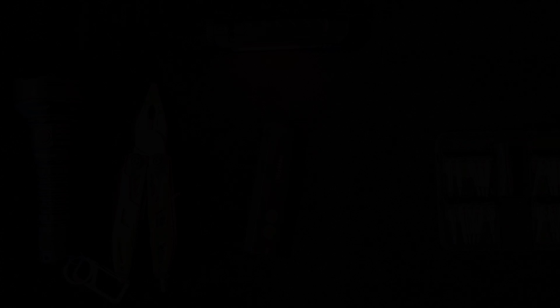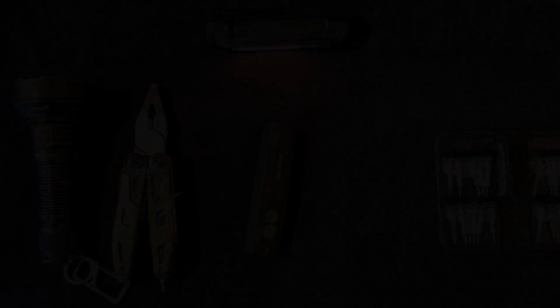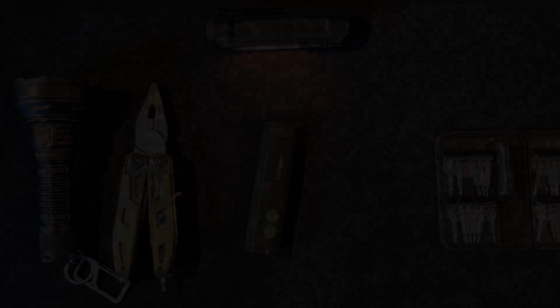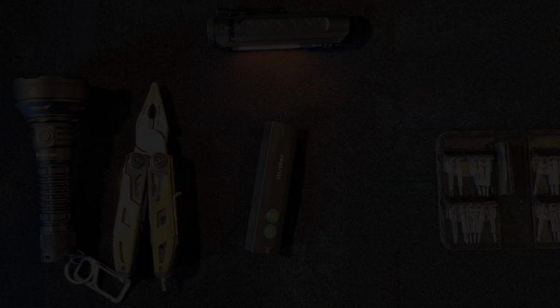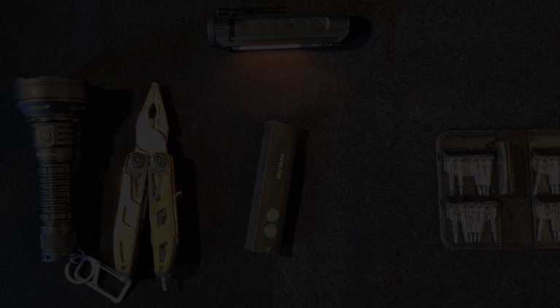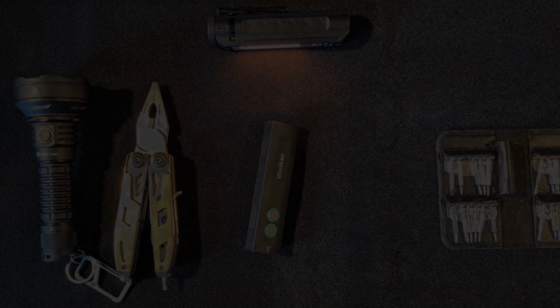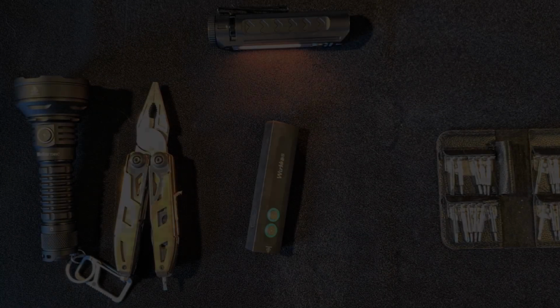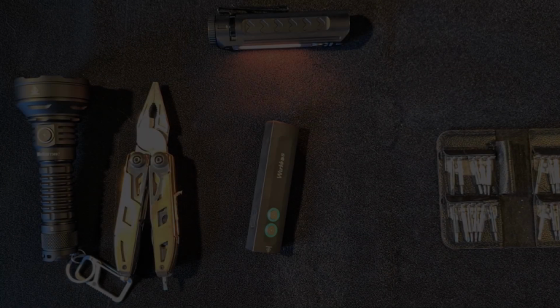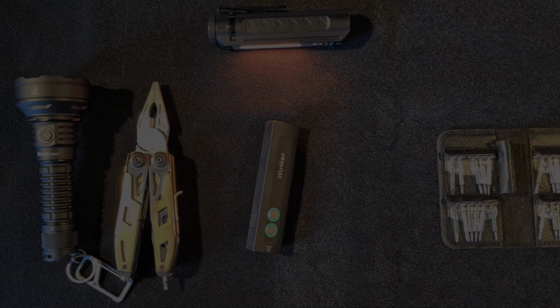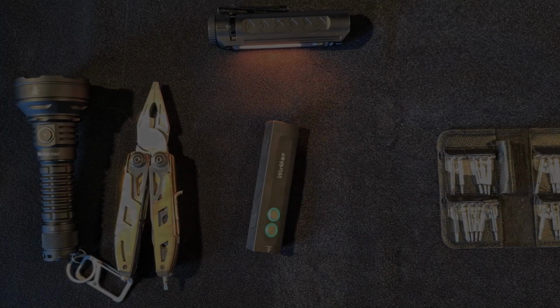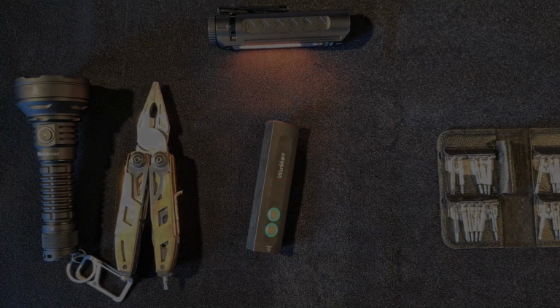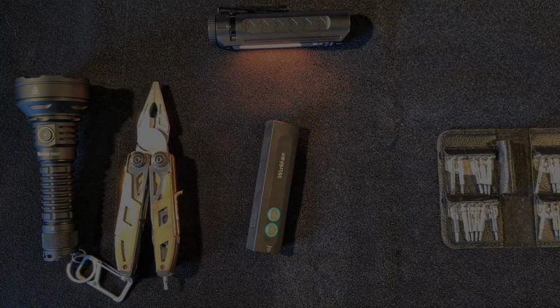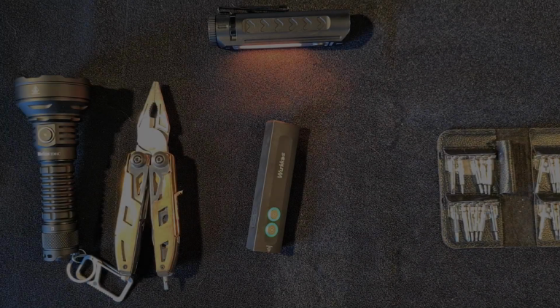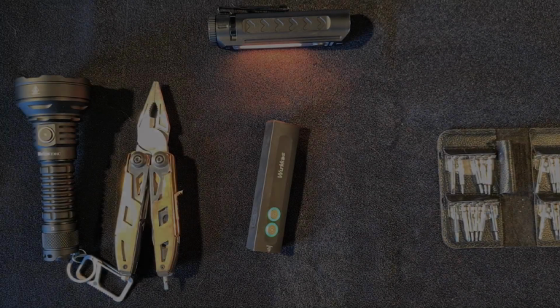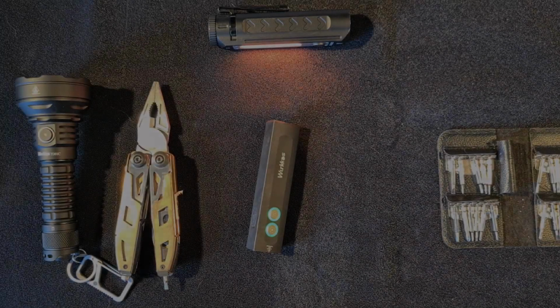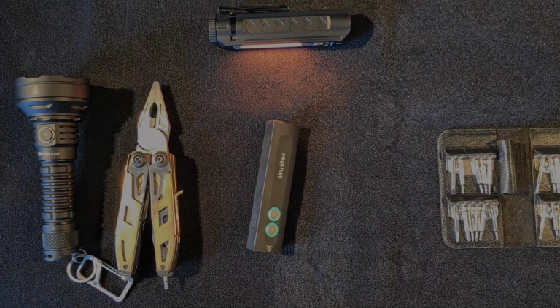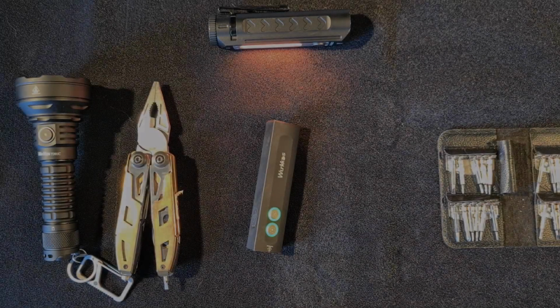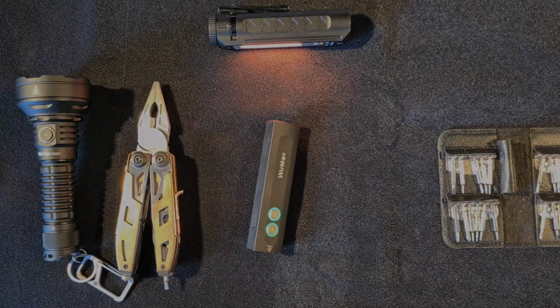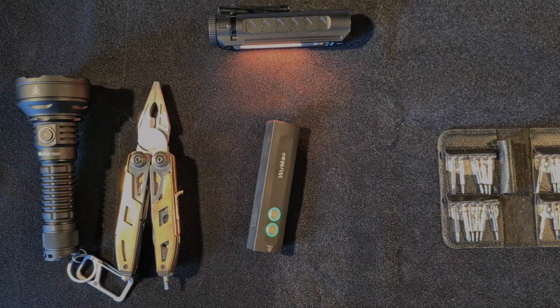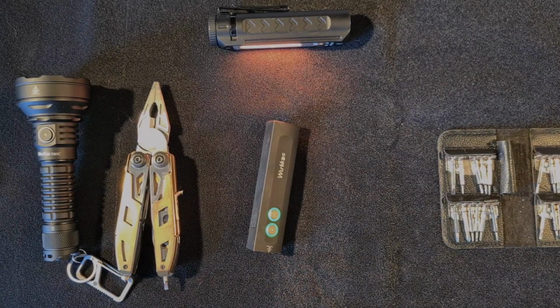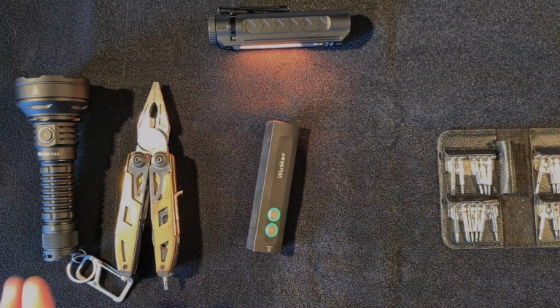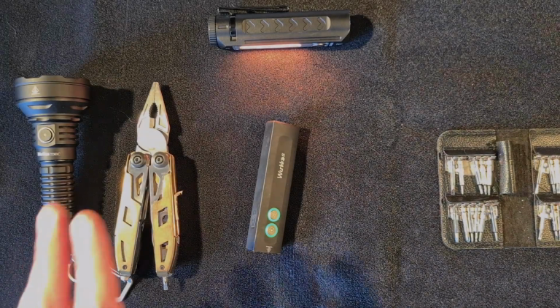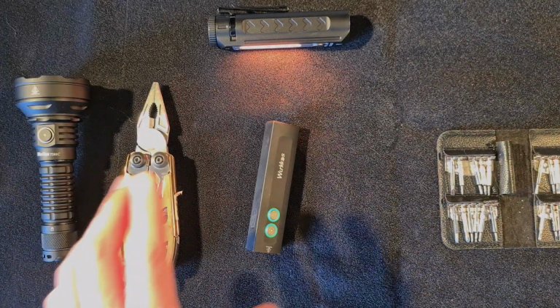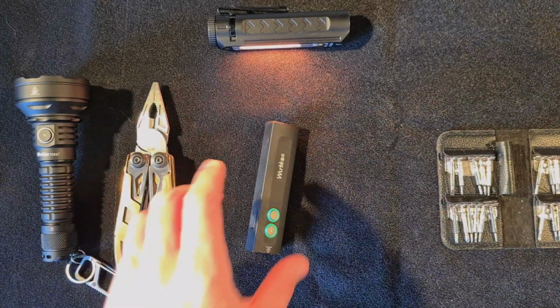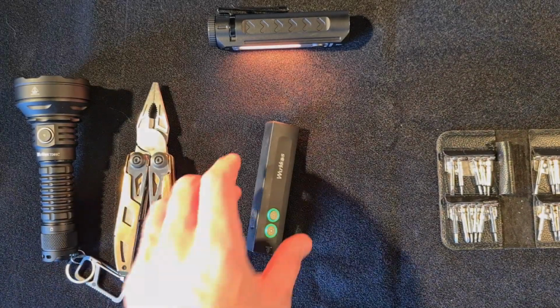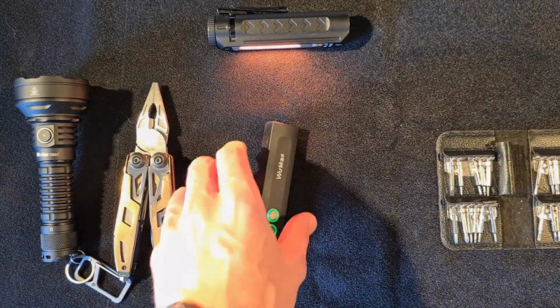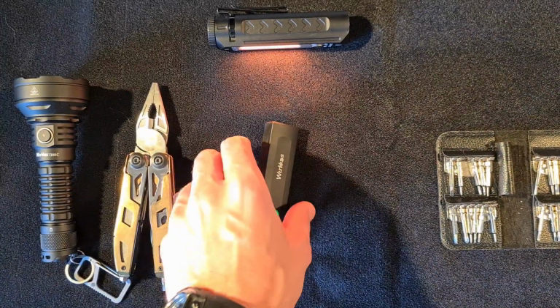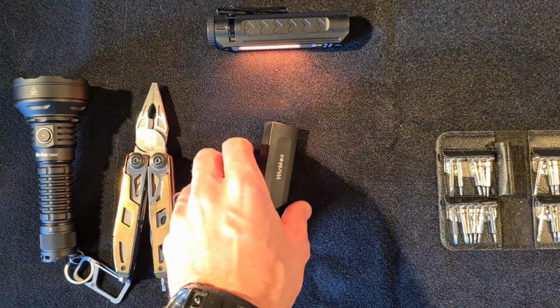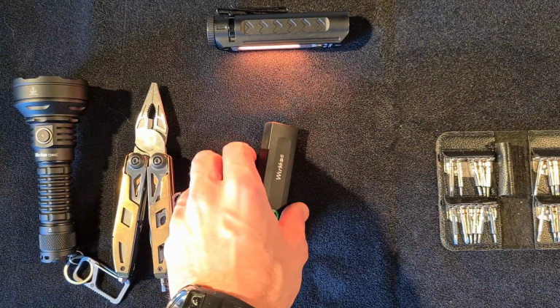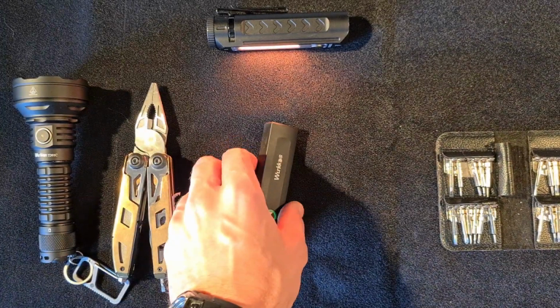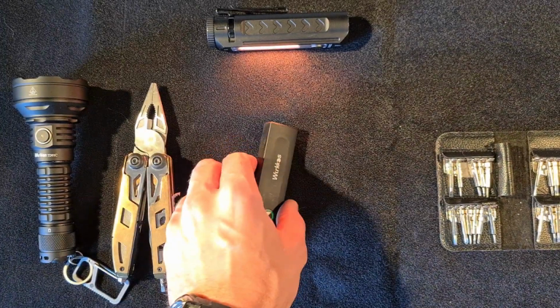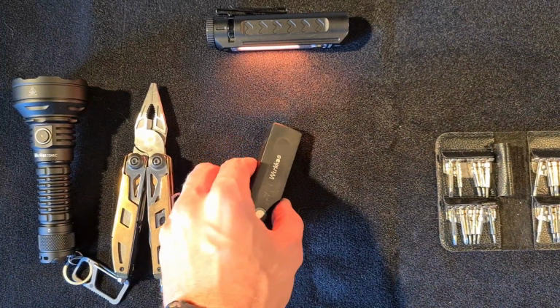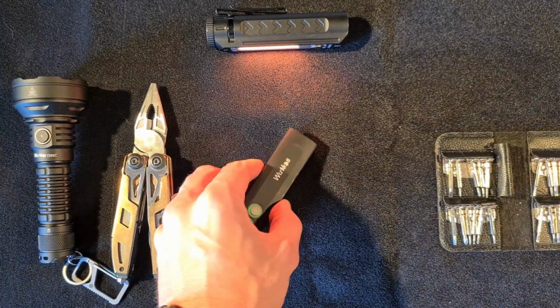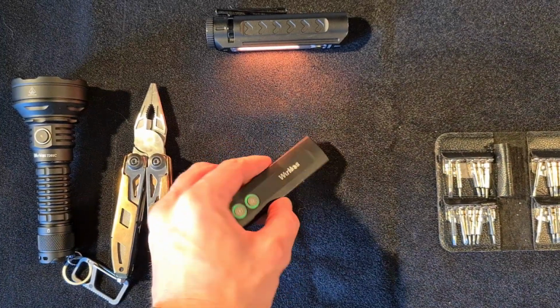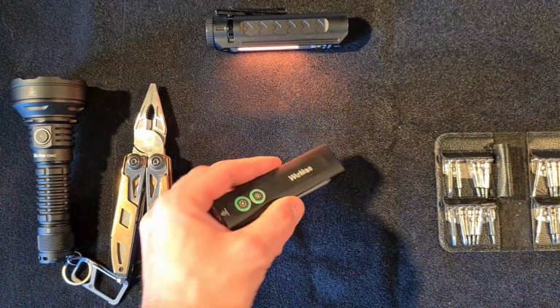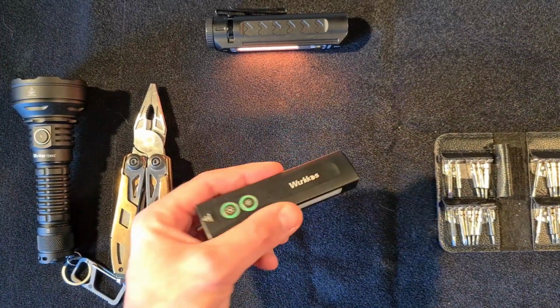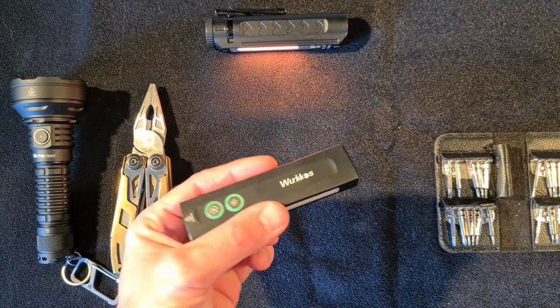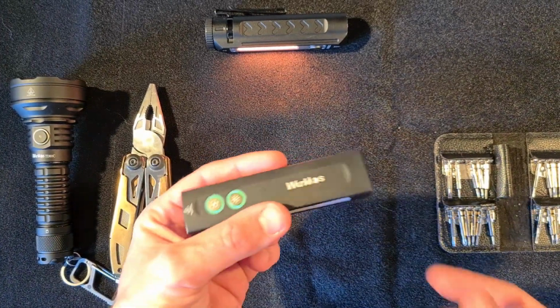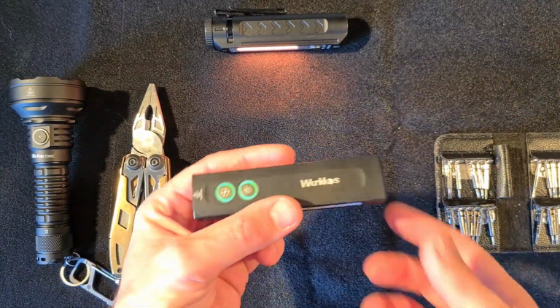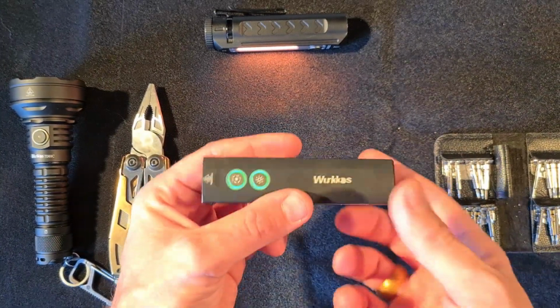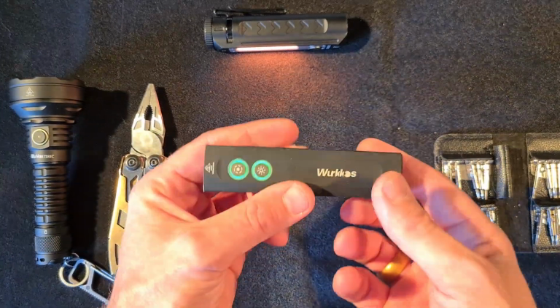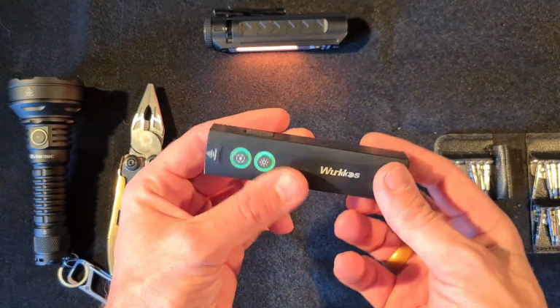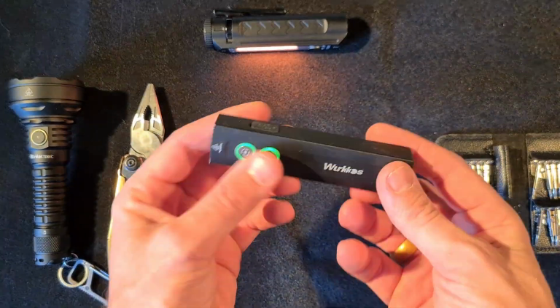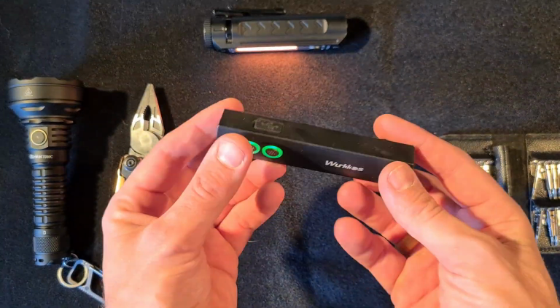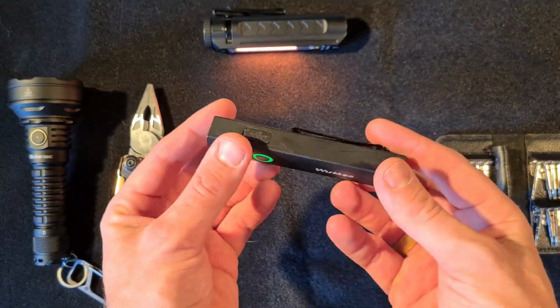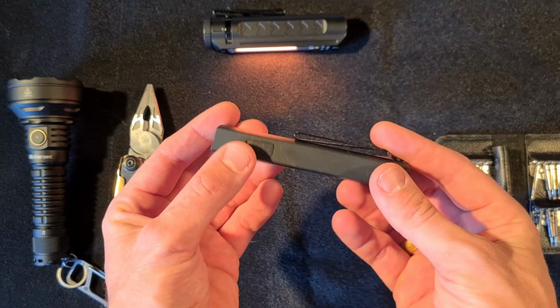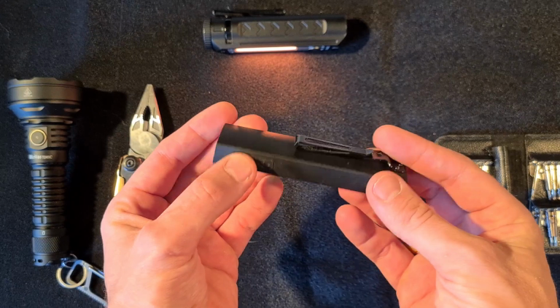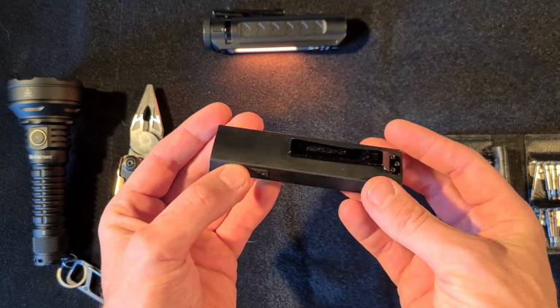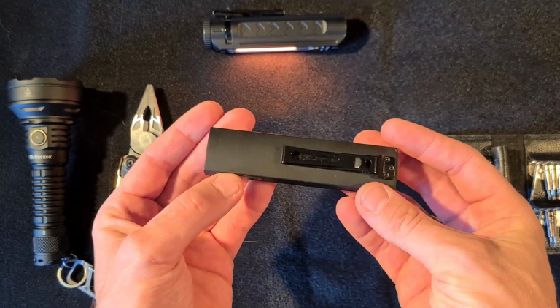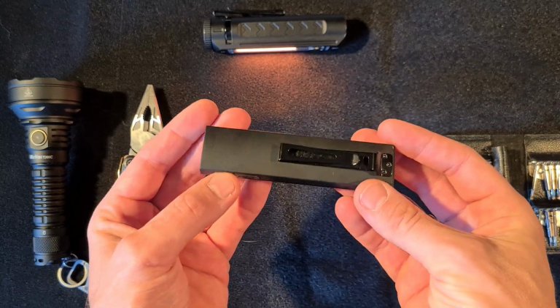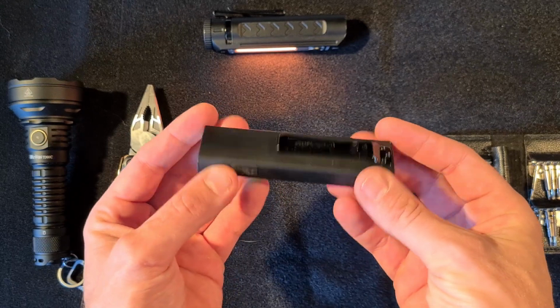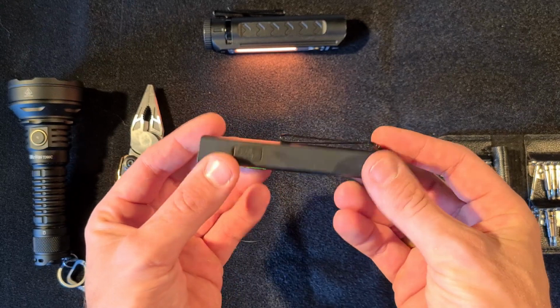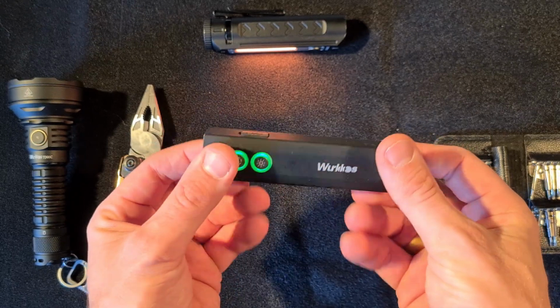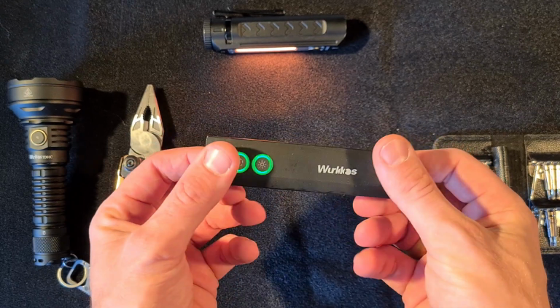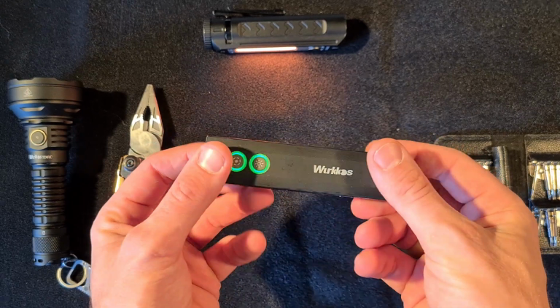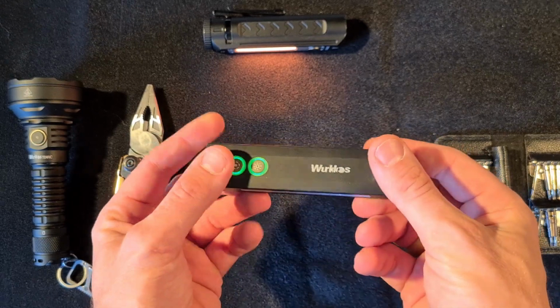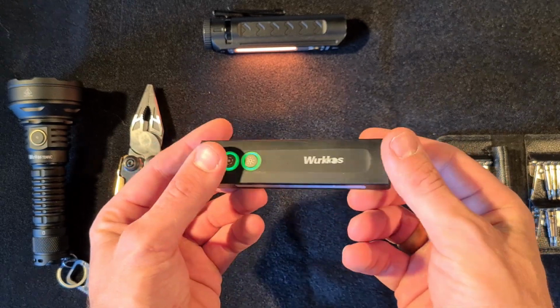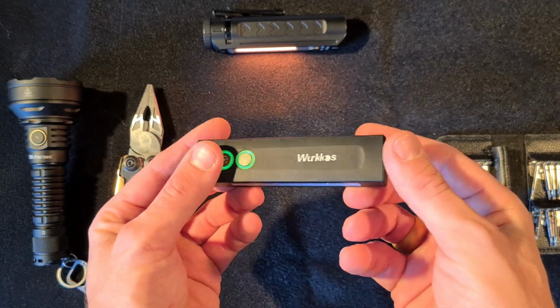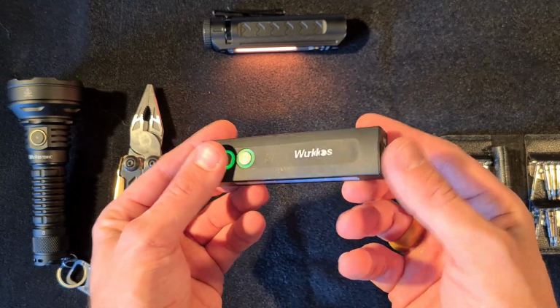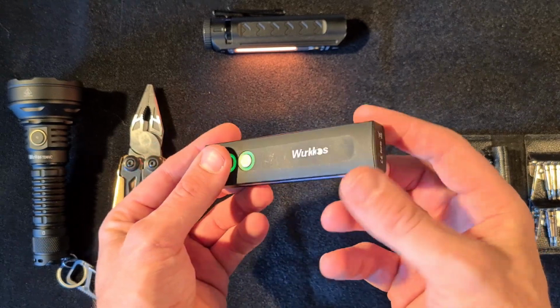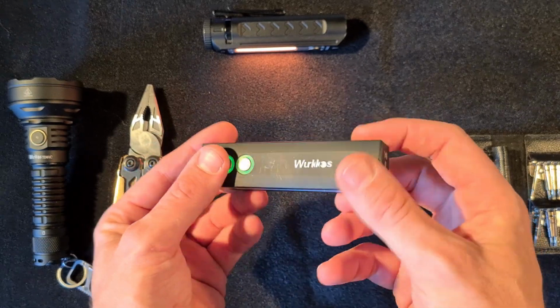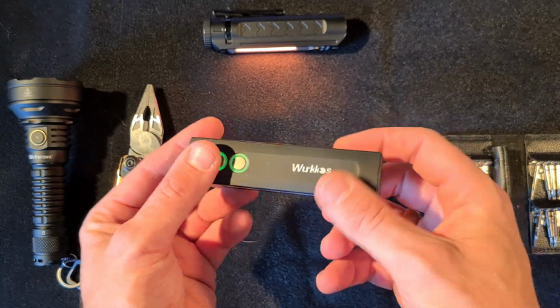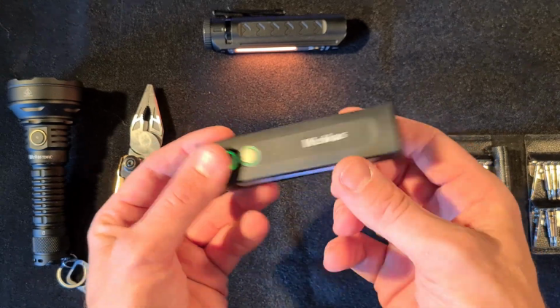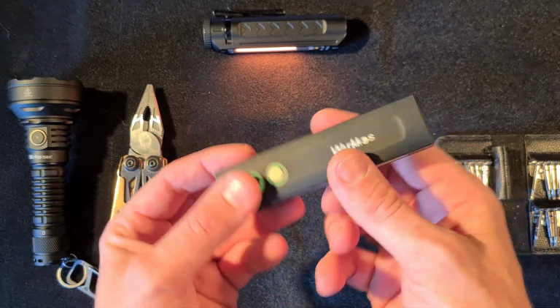Welcome folks! This is Weirint here, yet another outdoor gear review channel. Today I'm going to show you how to fix the Workhorse HD01.